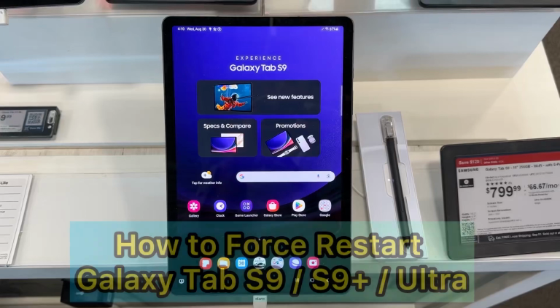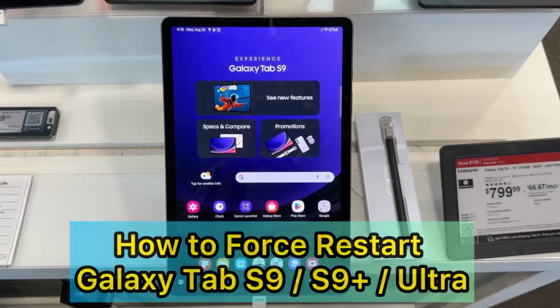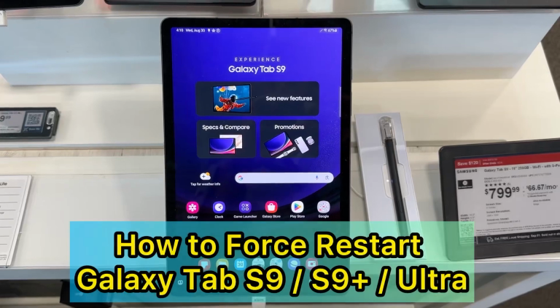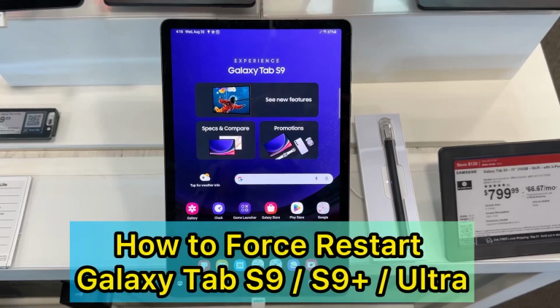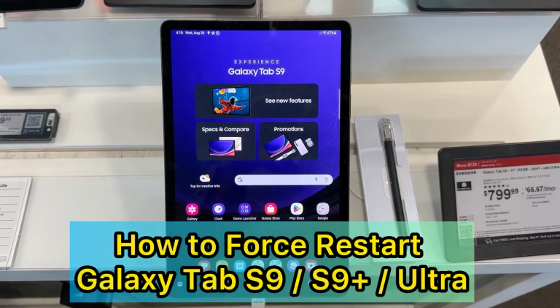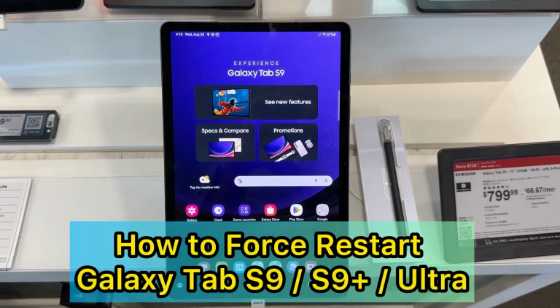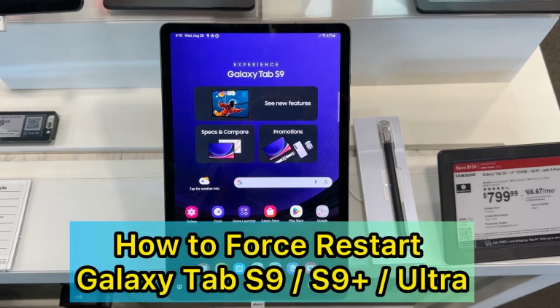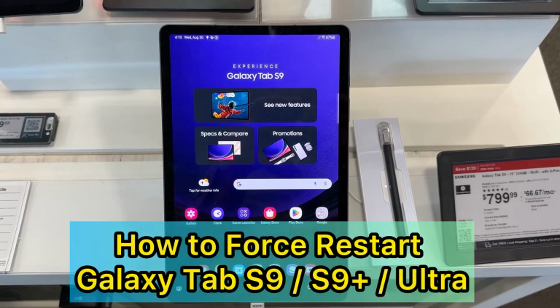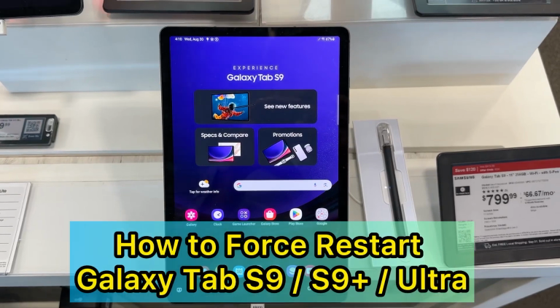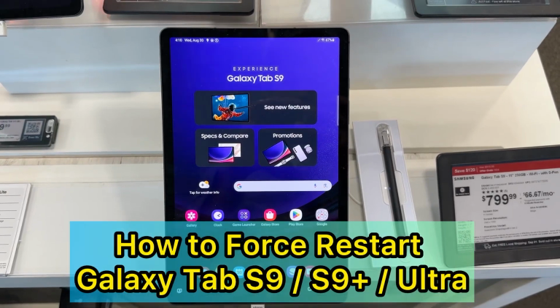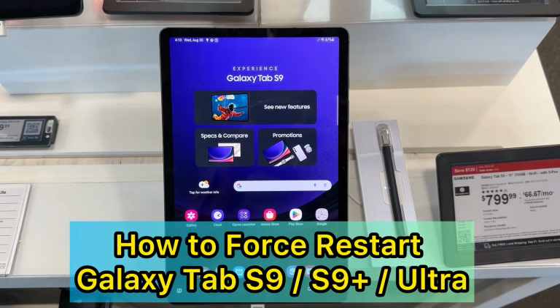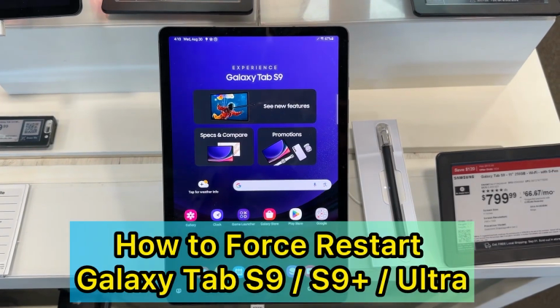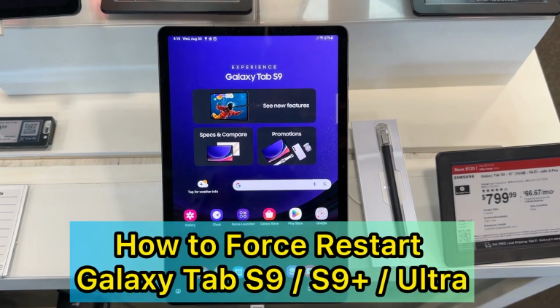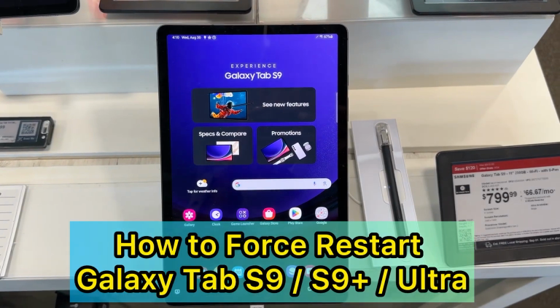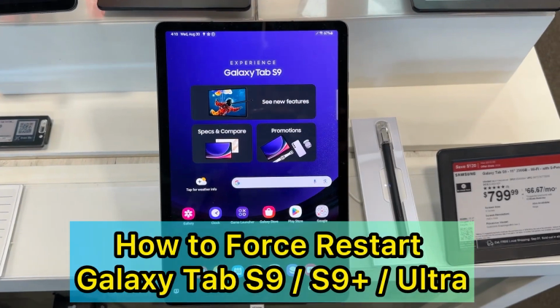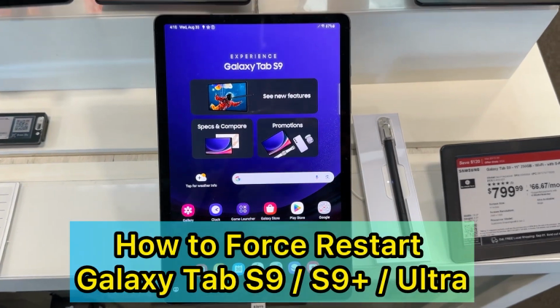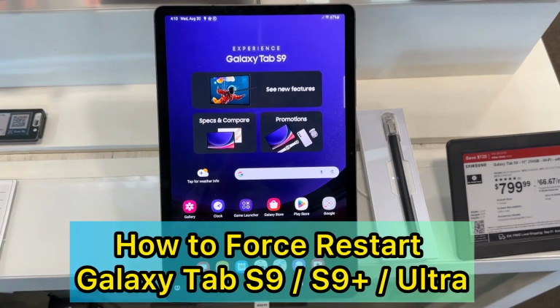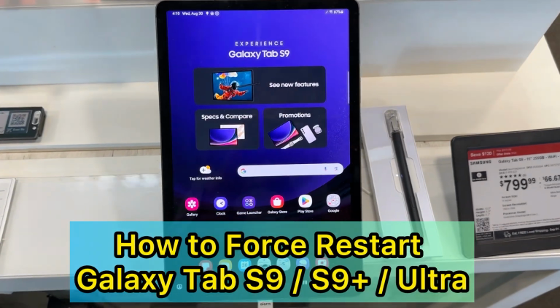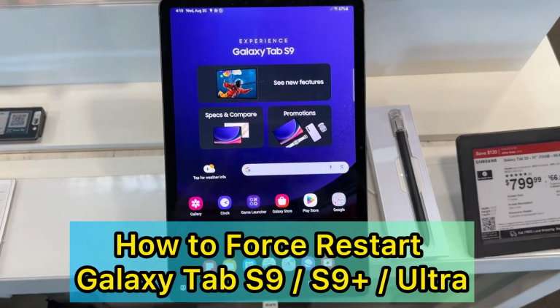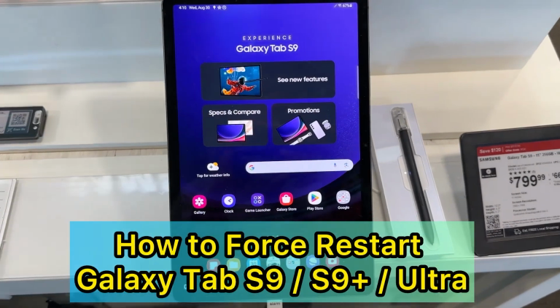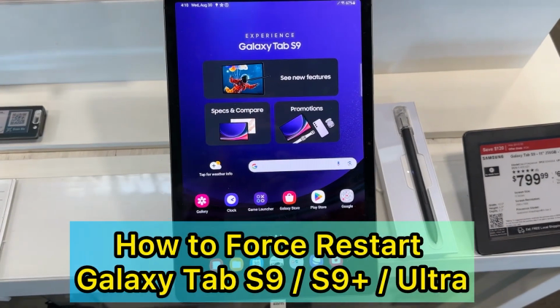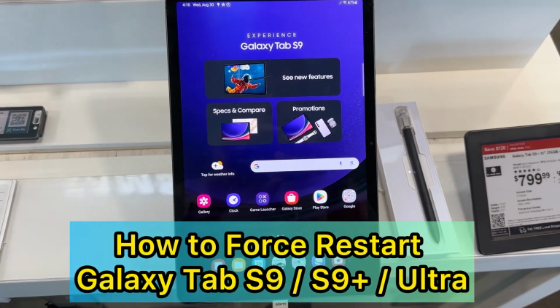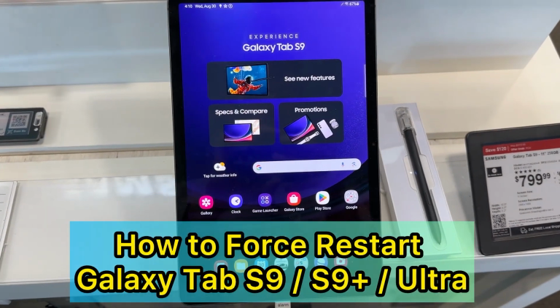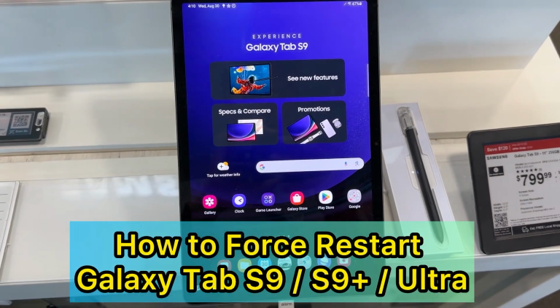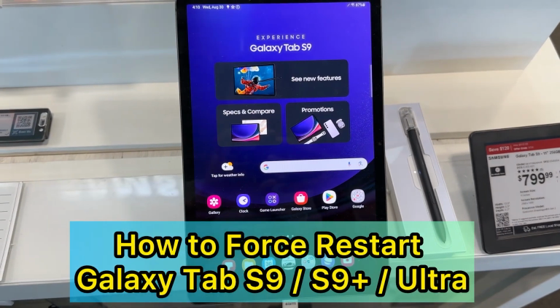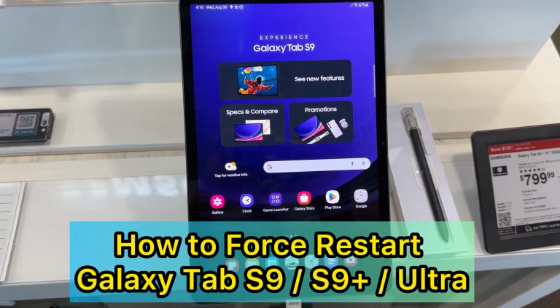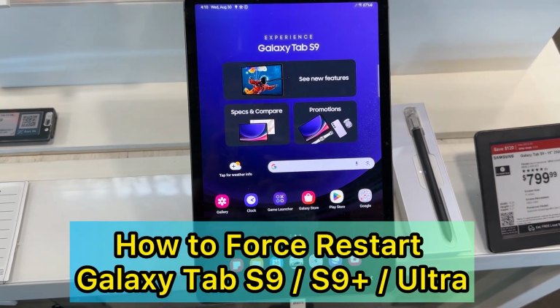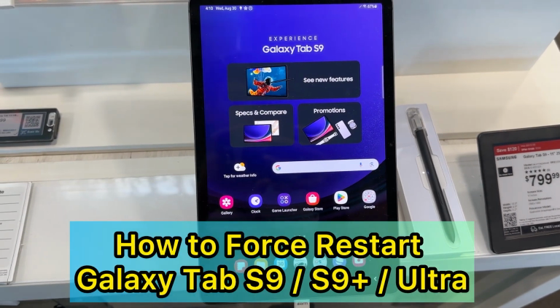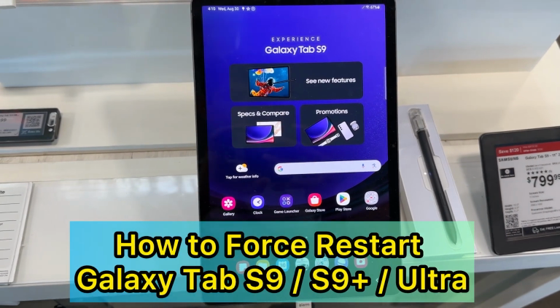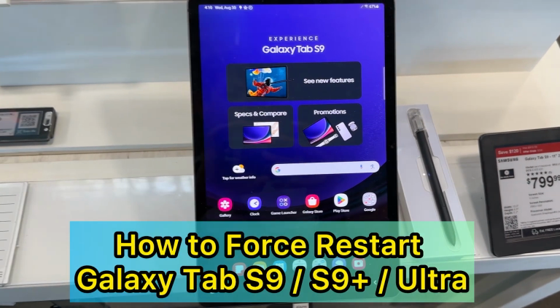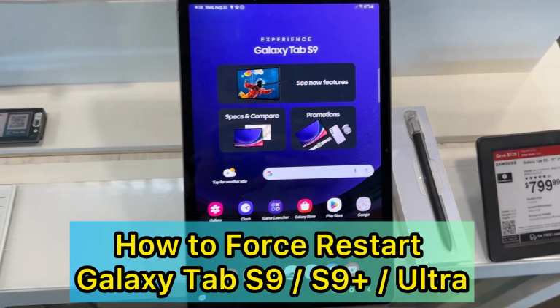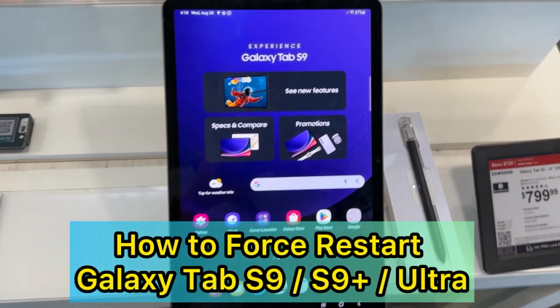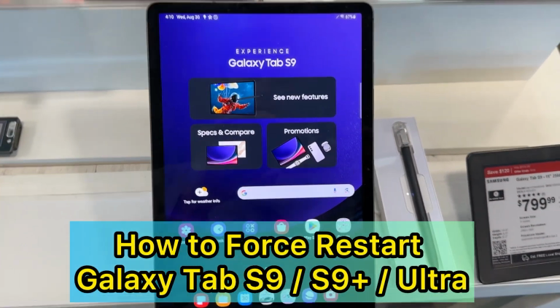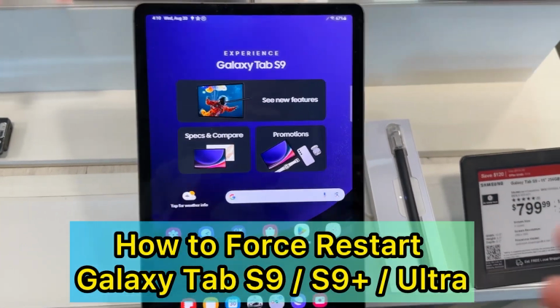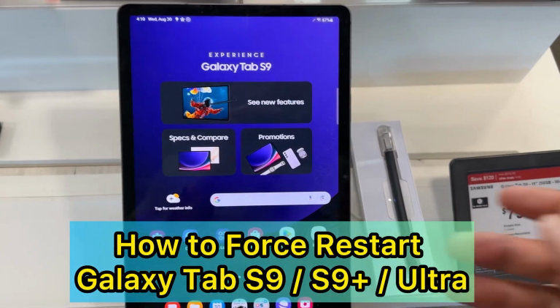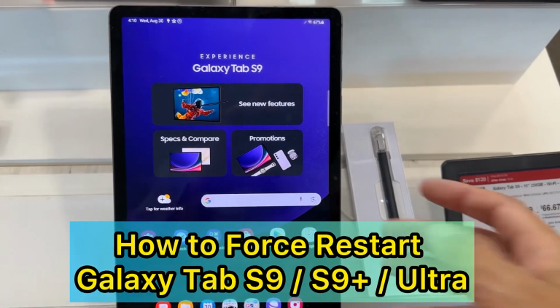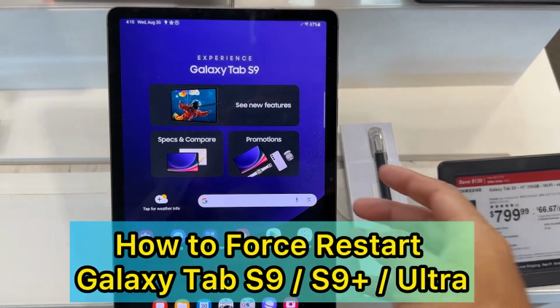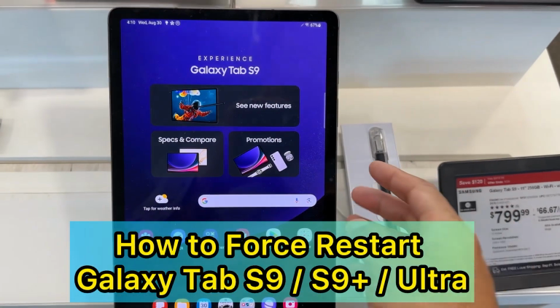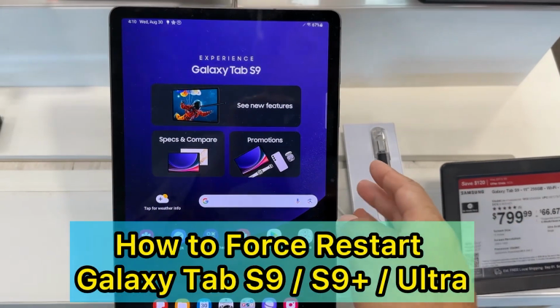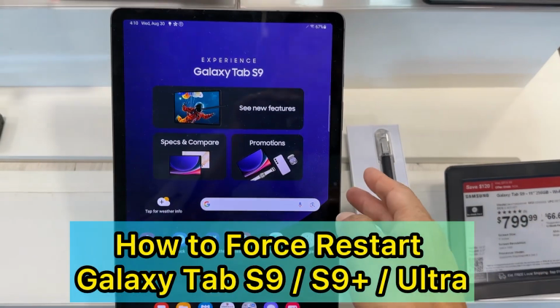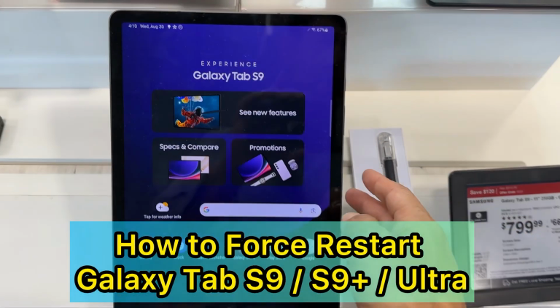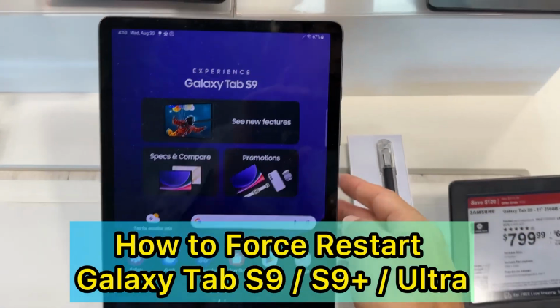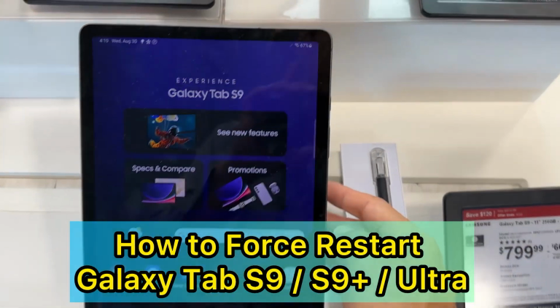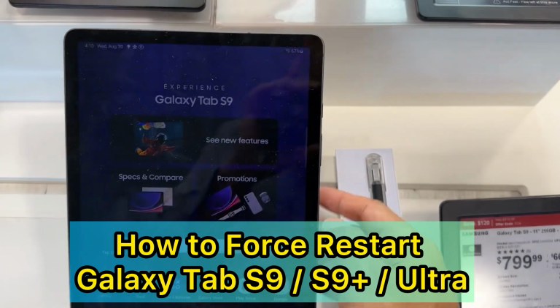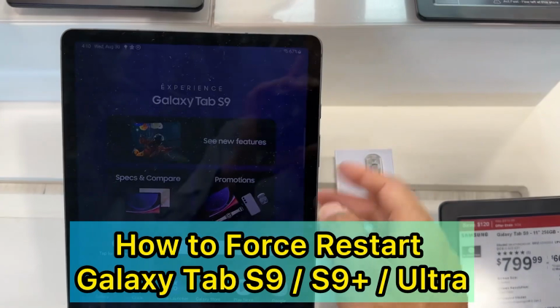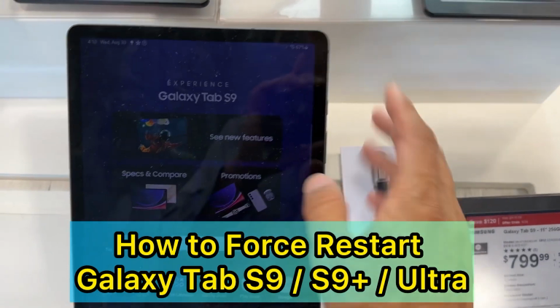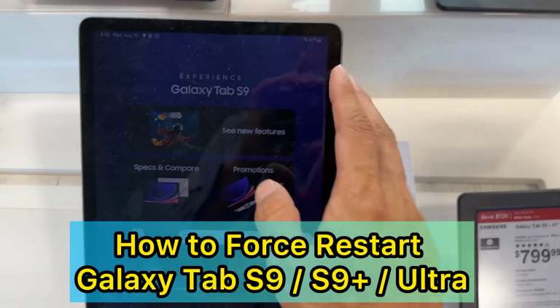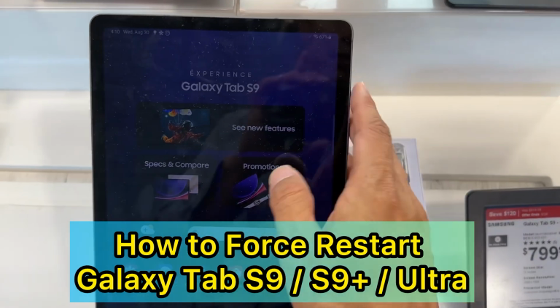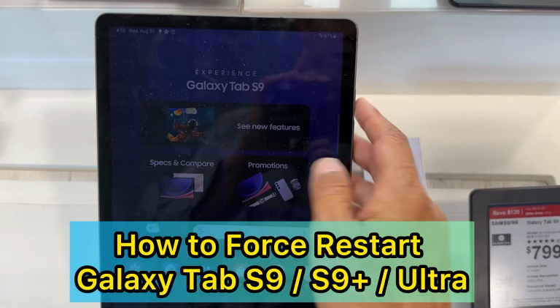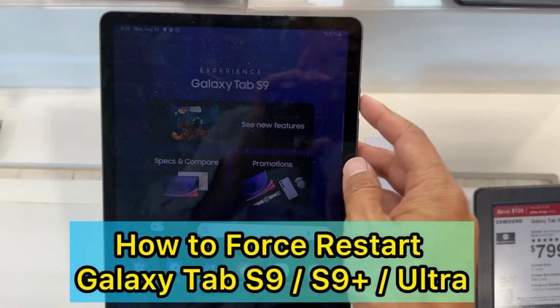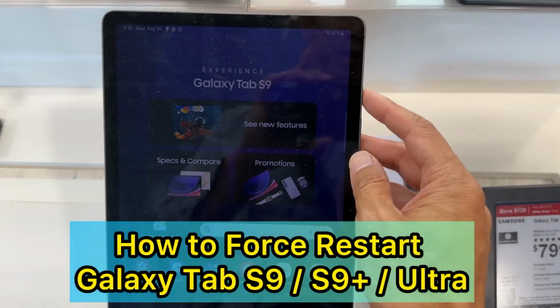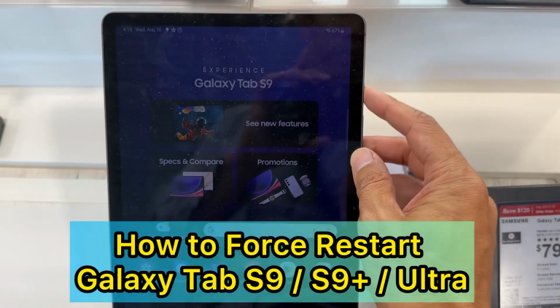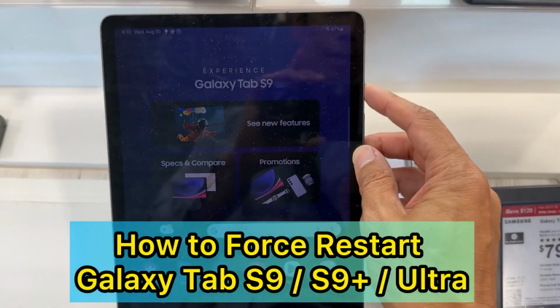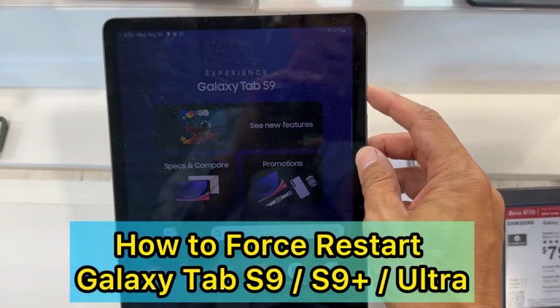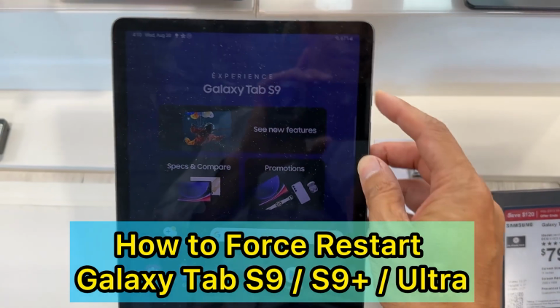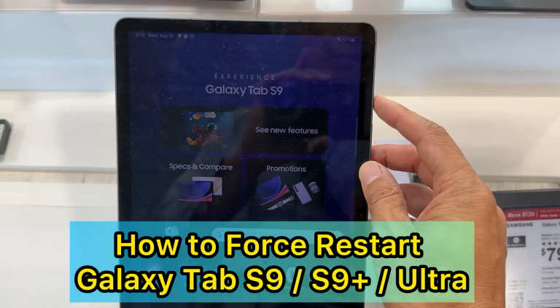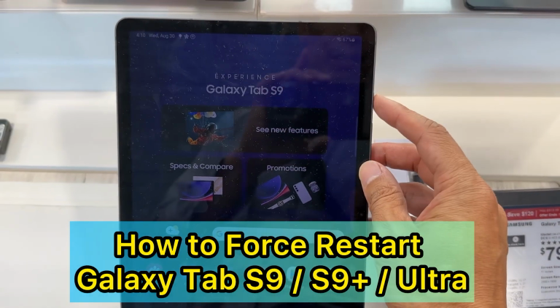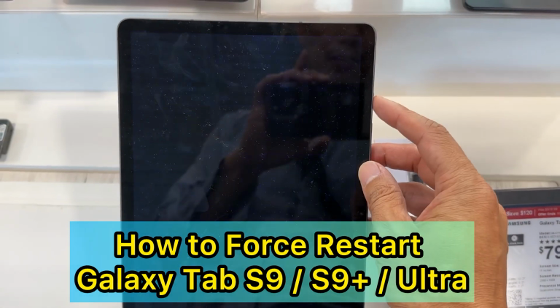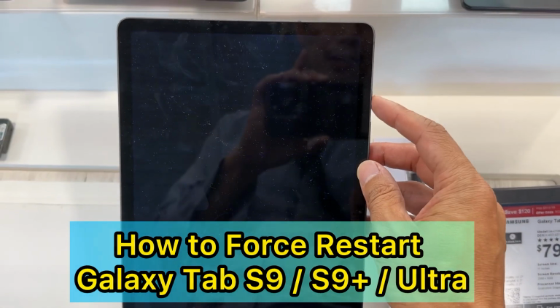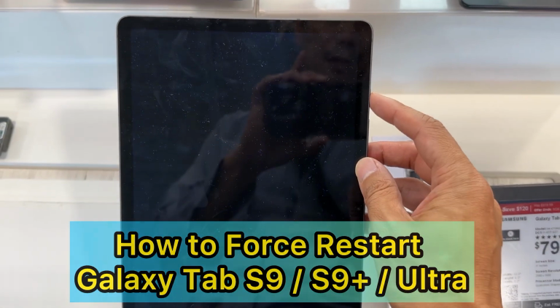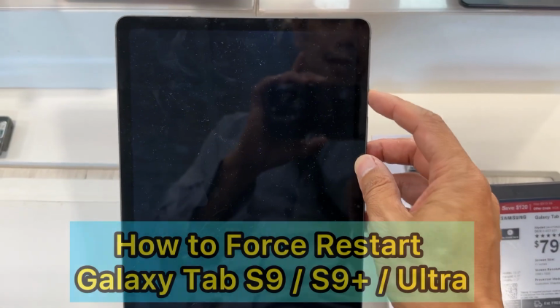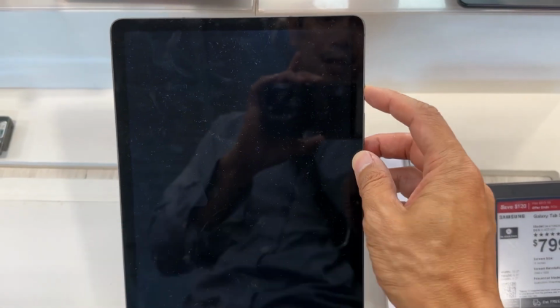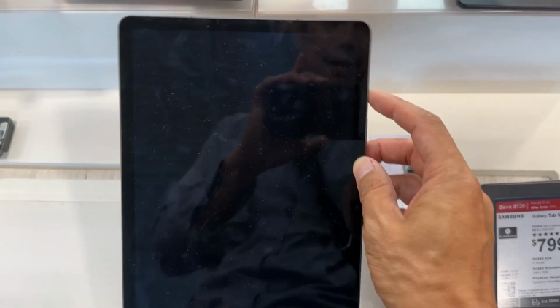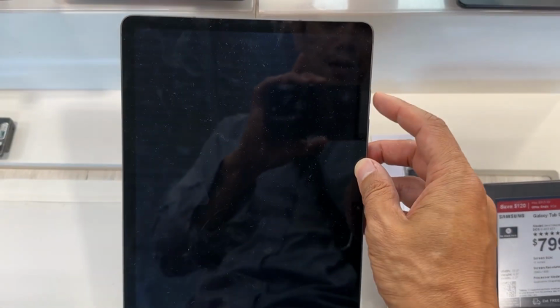Hey guys, in this video I'm going to show you how to force restart a Galaxy Tab S9. This also works on the S9 Plus and S9 Ultra as well.